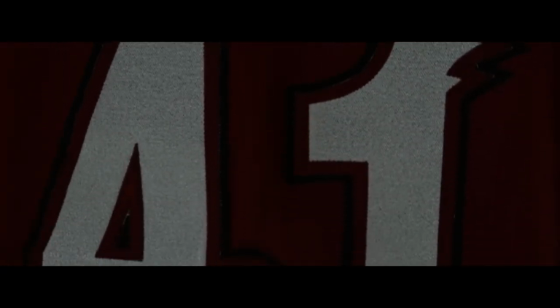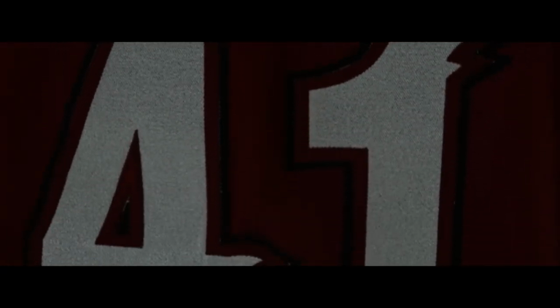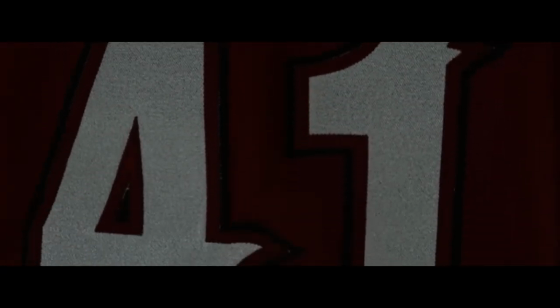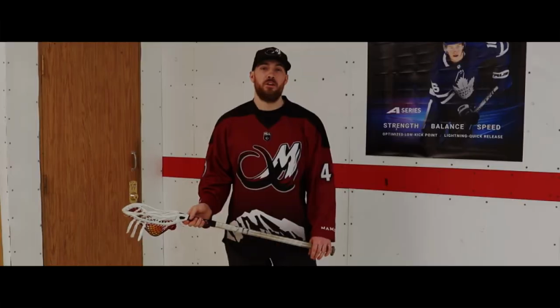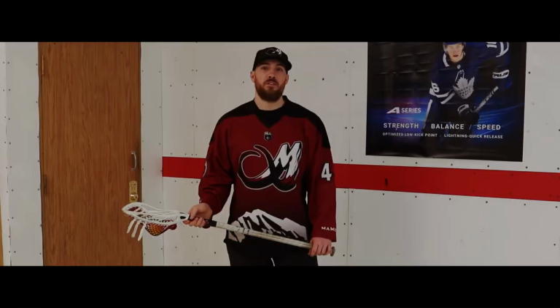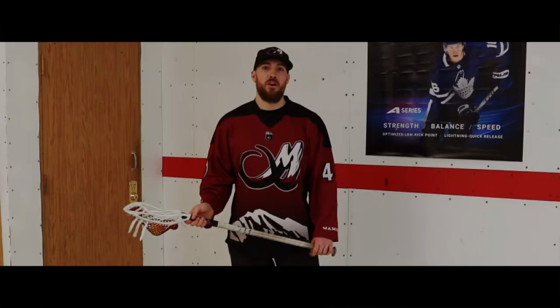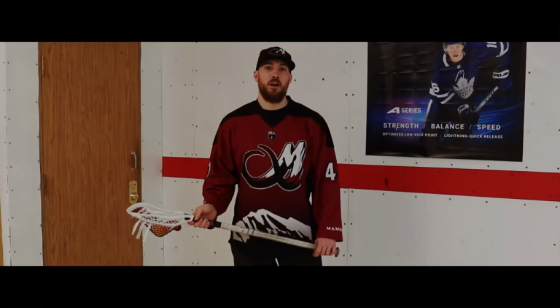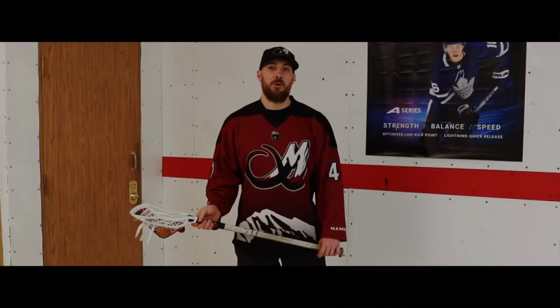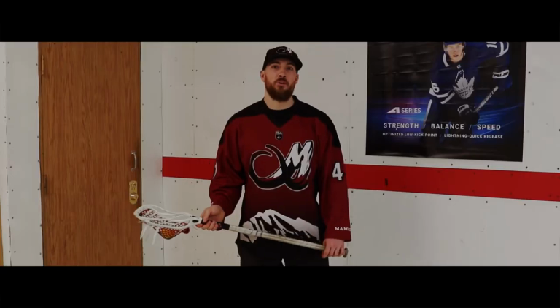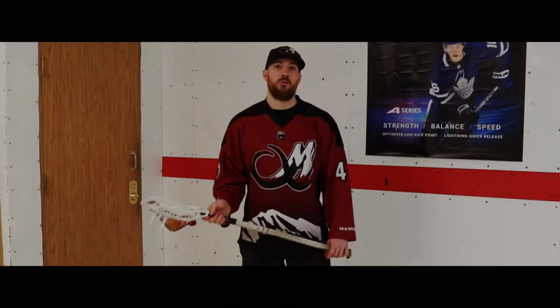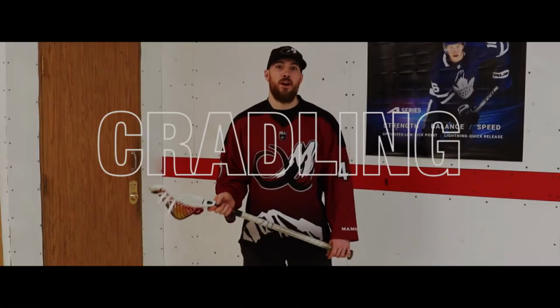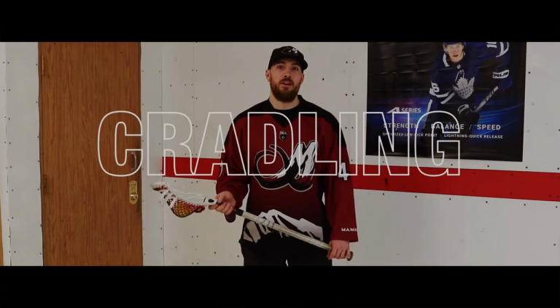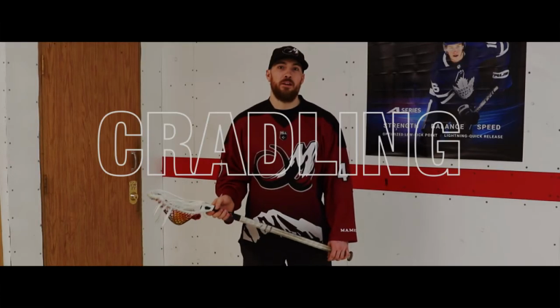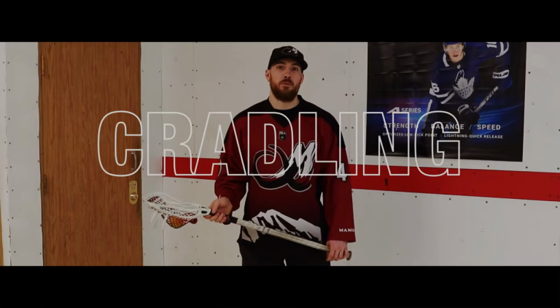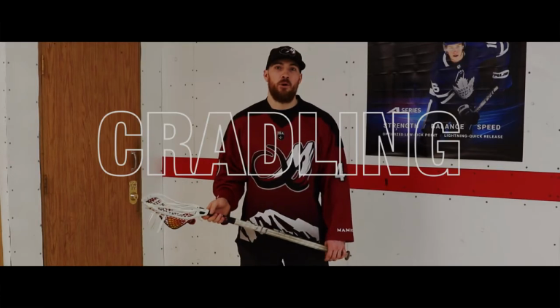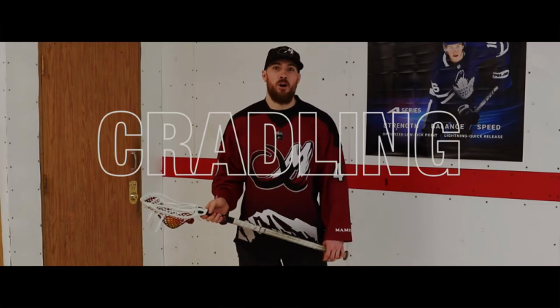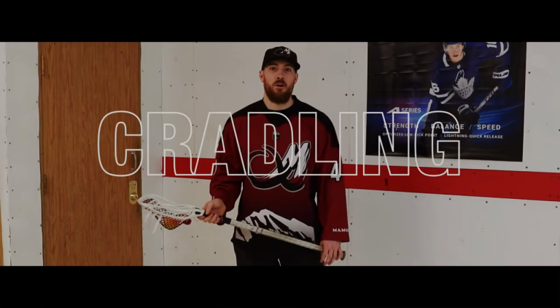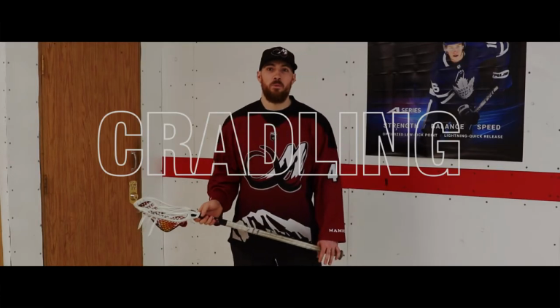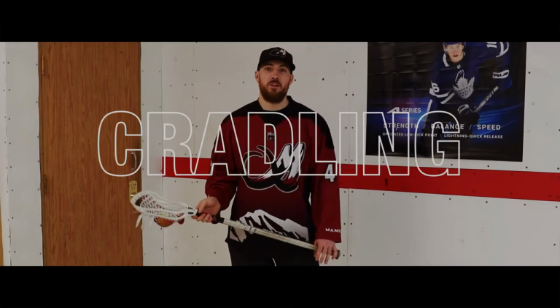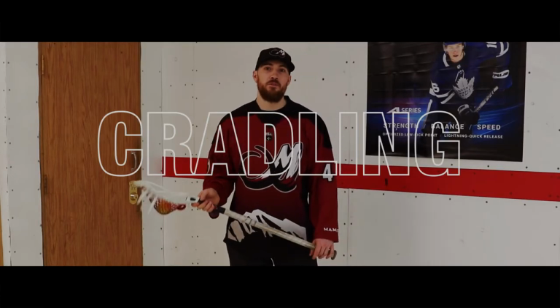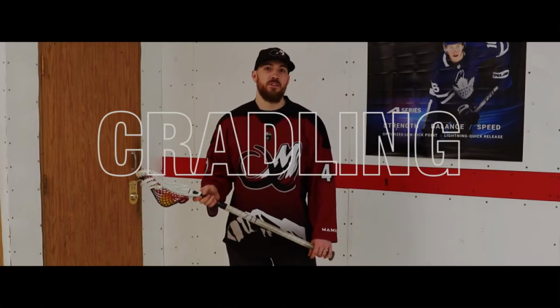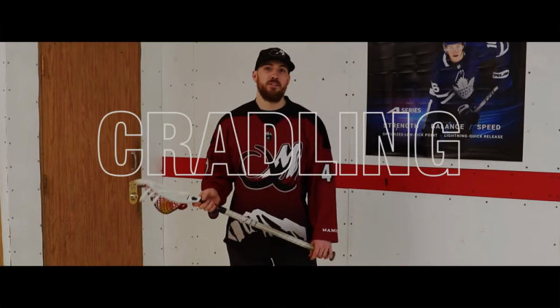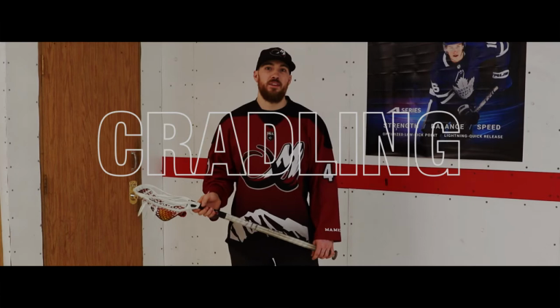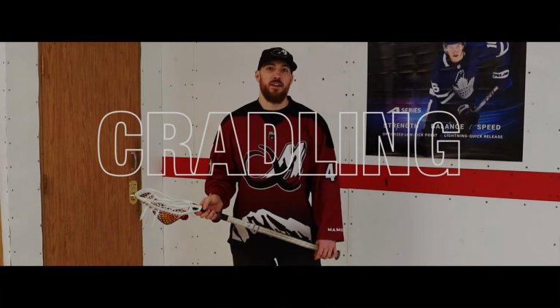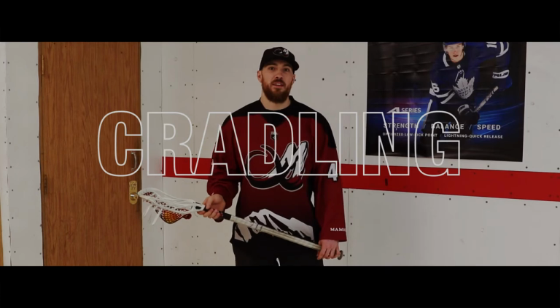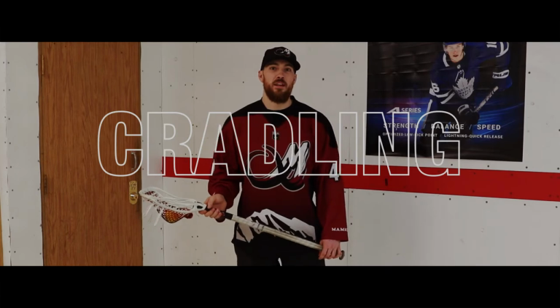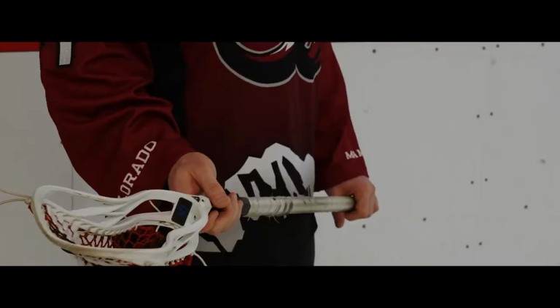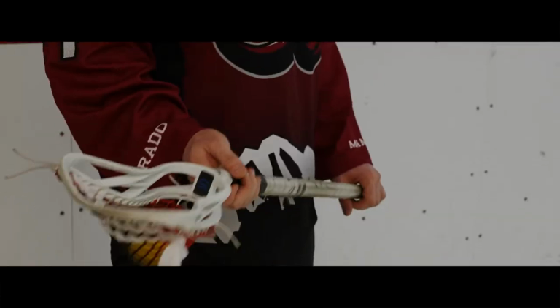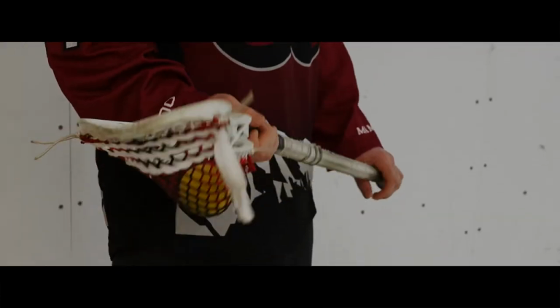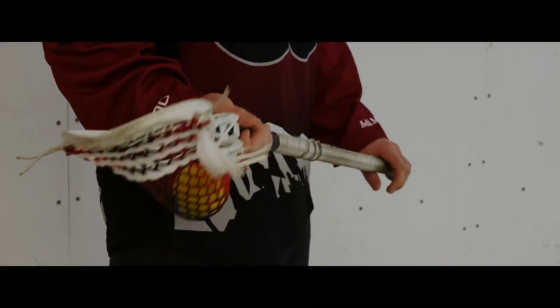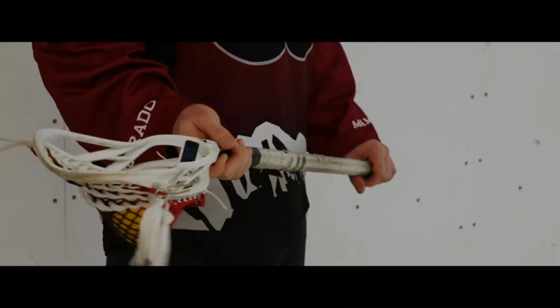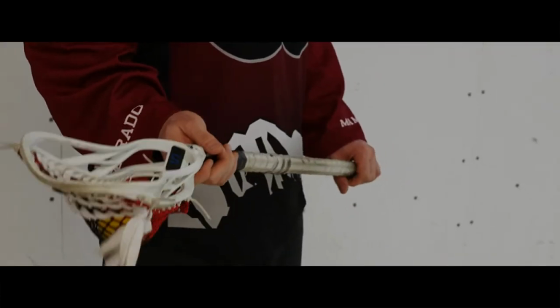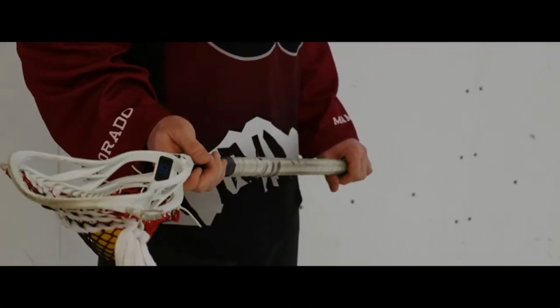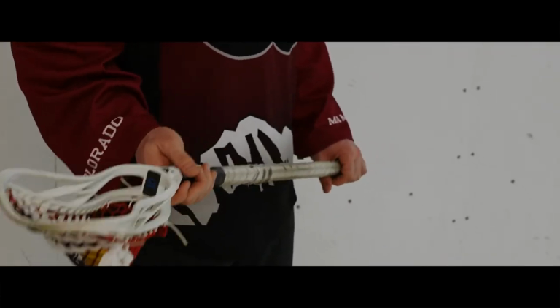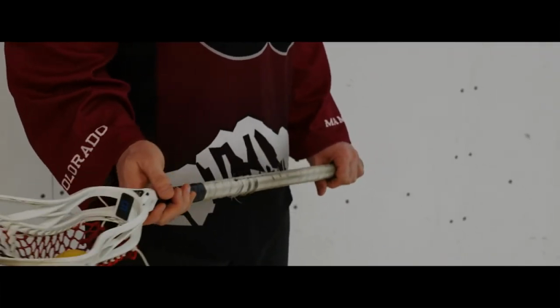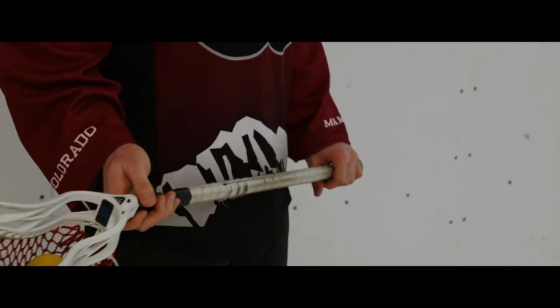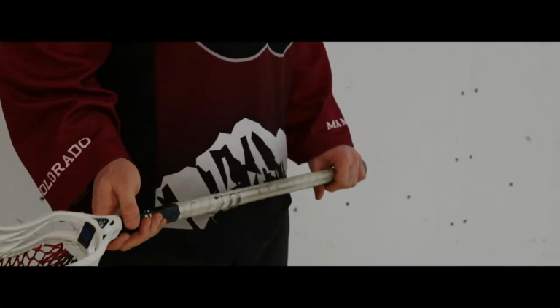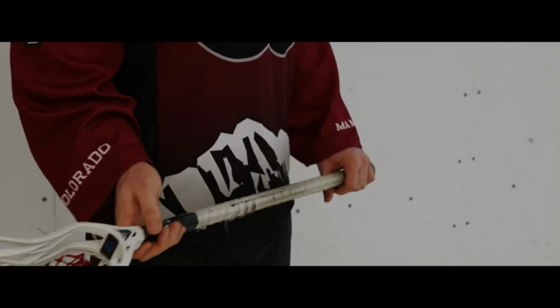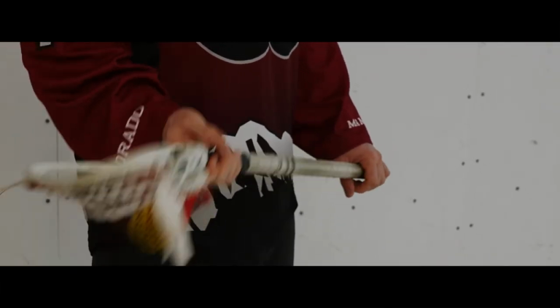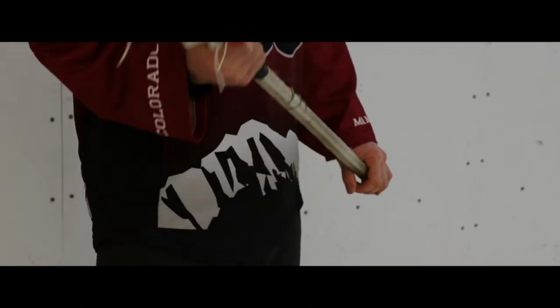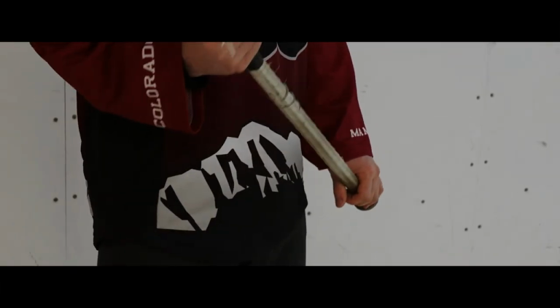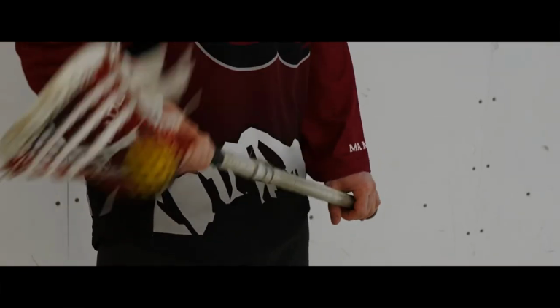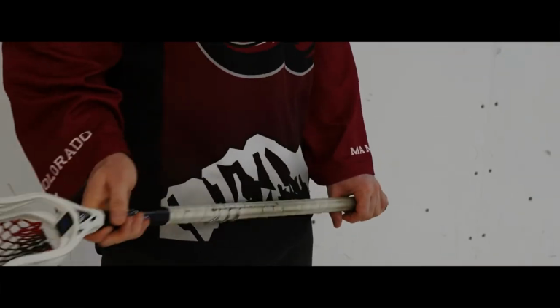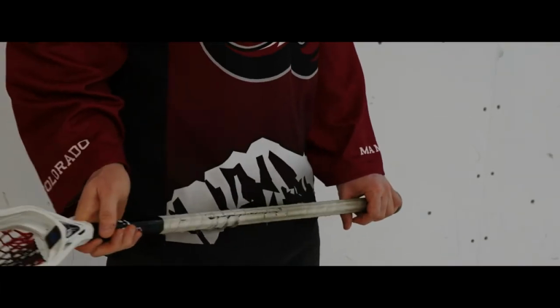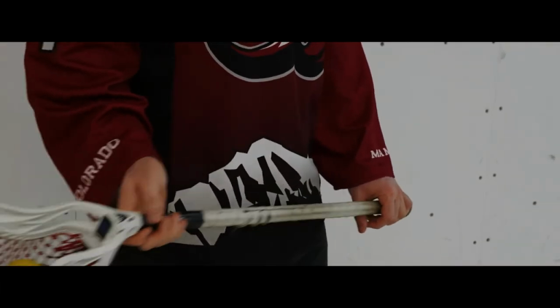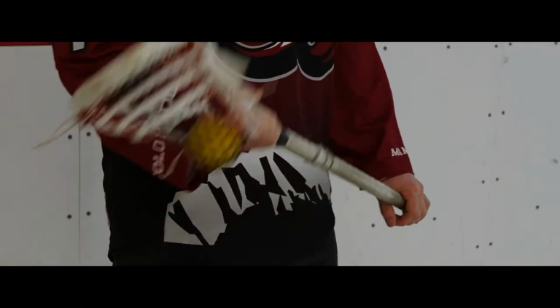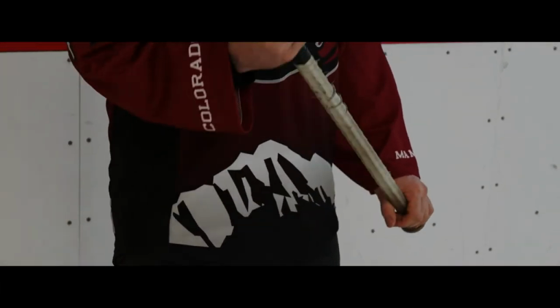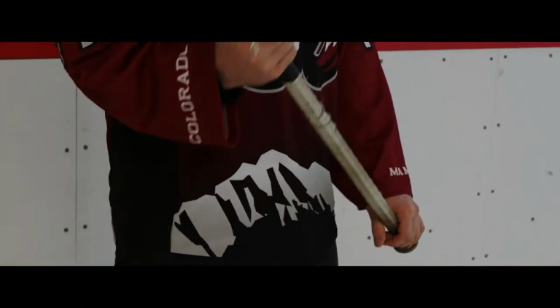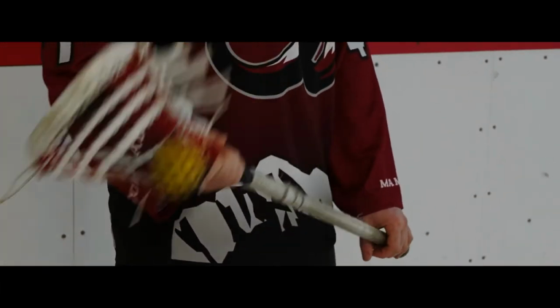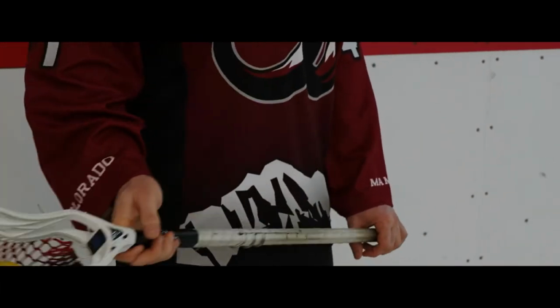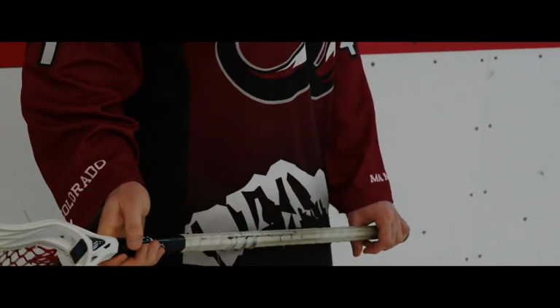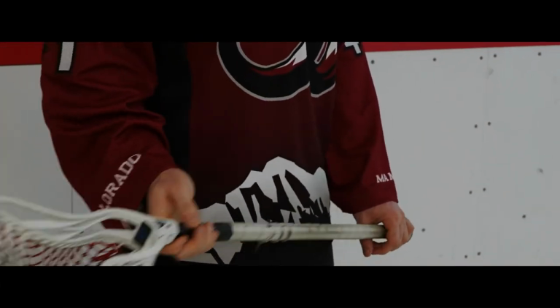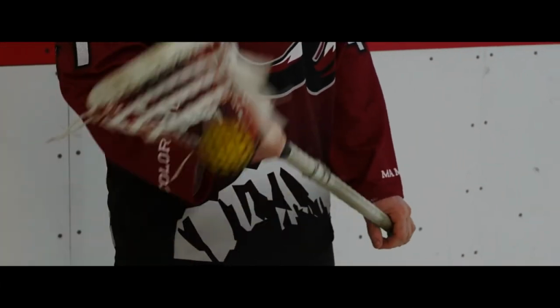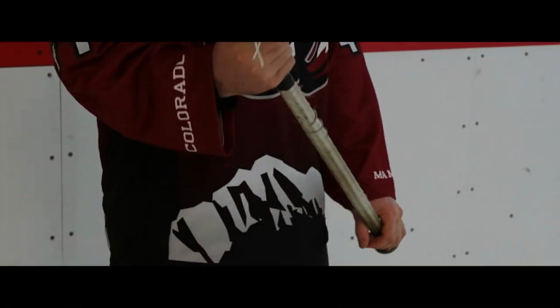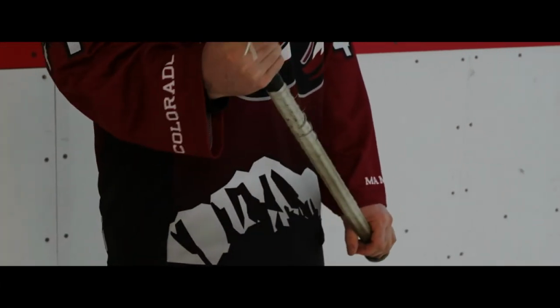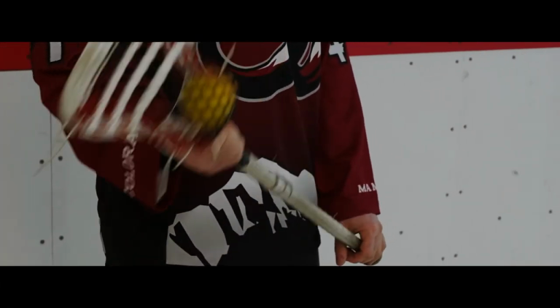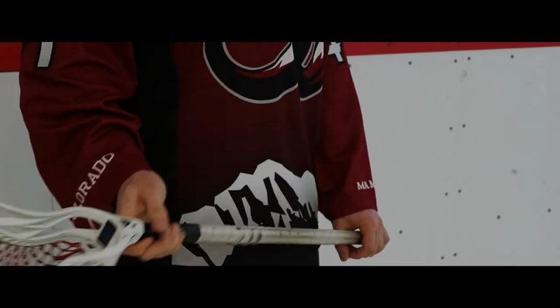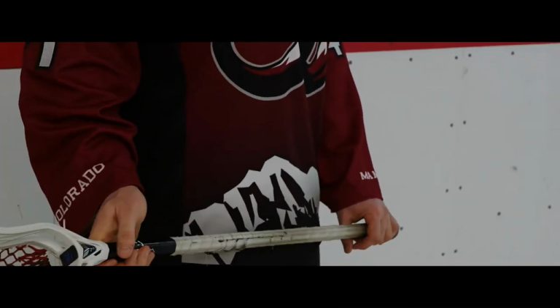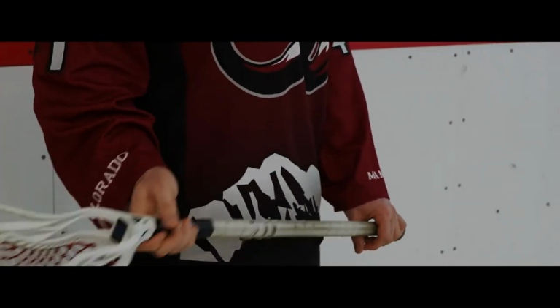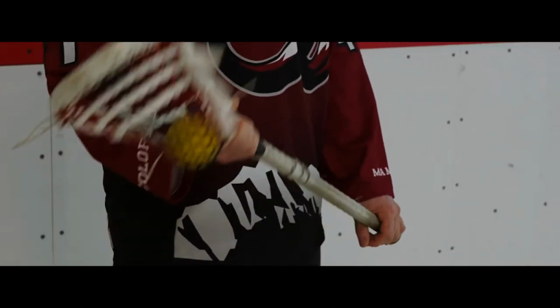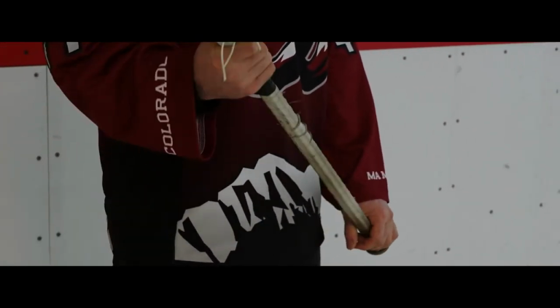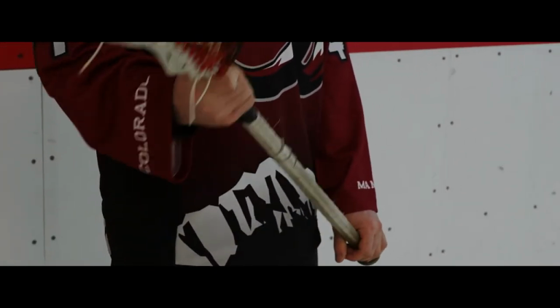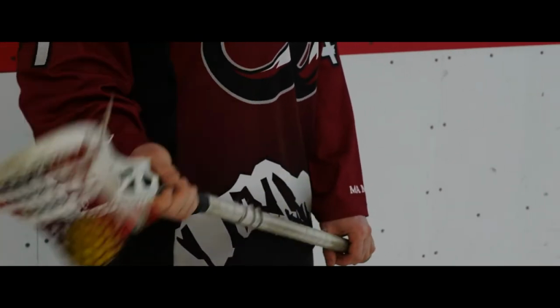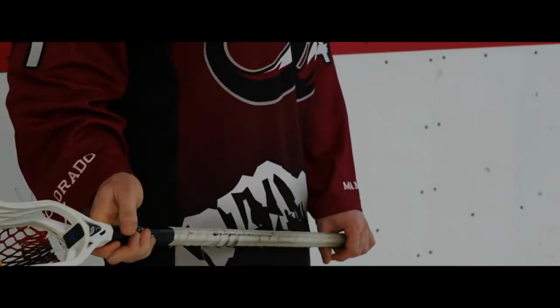We're gonna talk about cradling the ball. We use this technique when we're trying to protect the ball from an opponent — to secure it while we're being checked in the game.